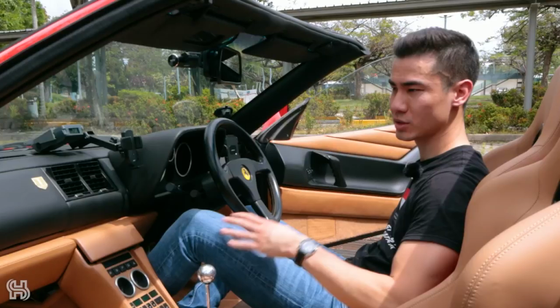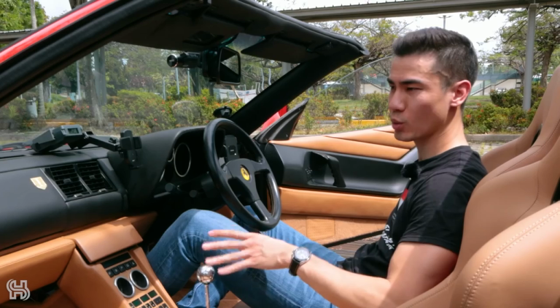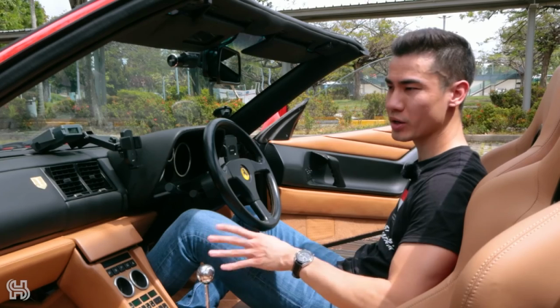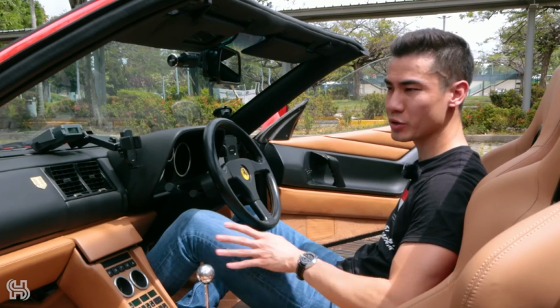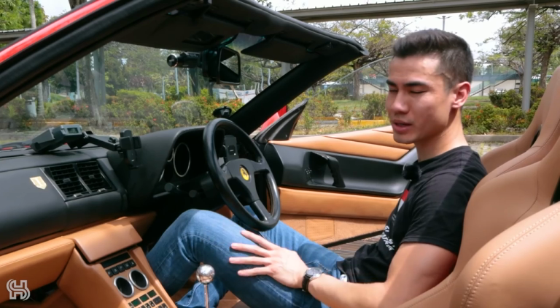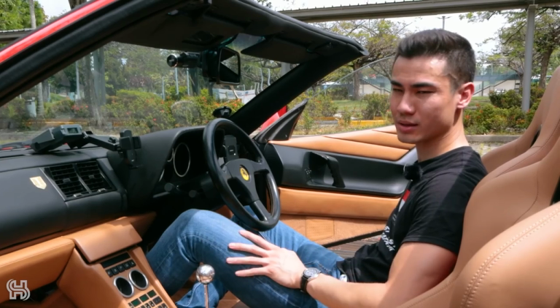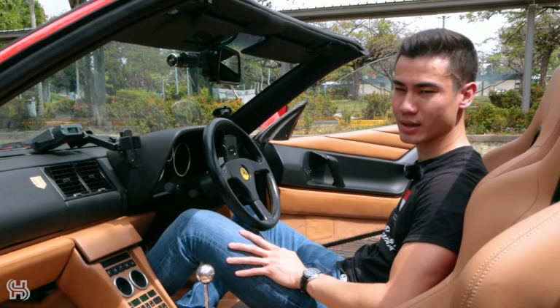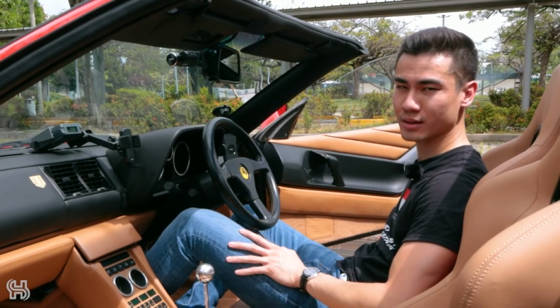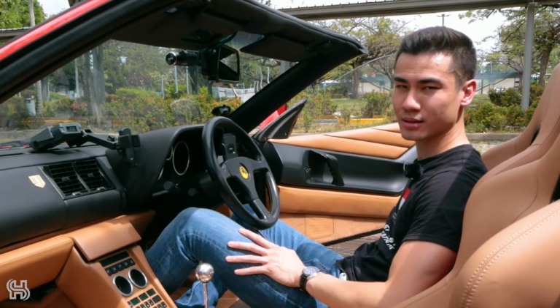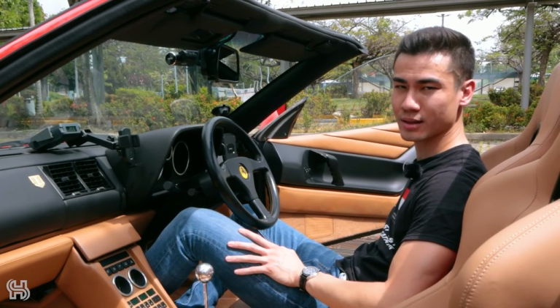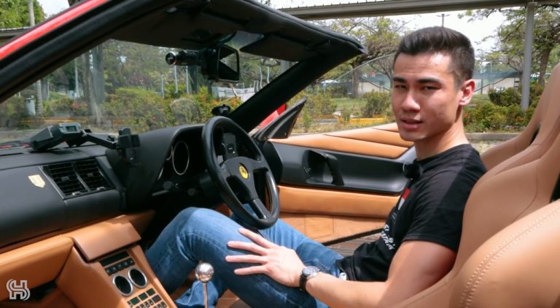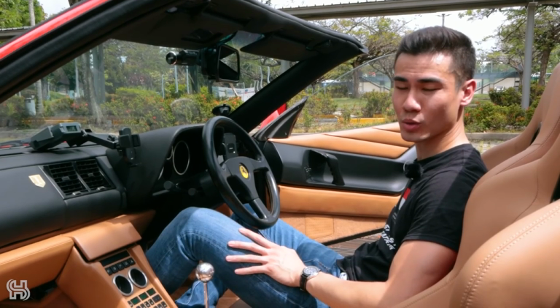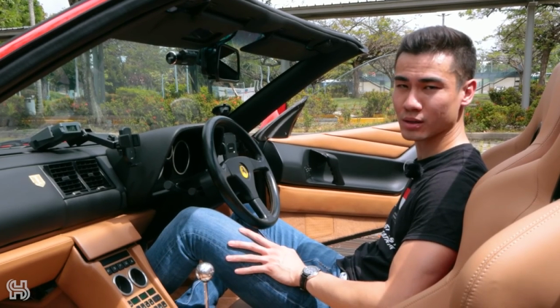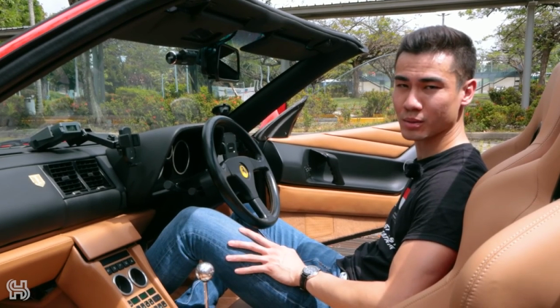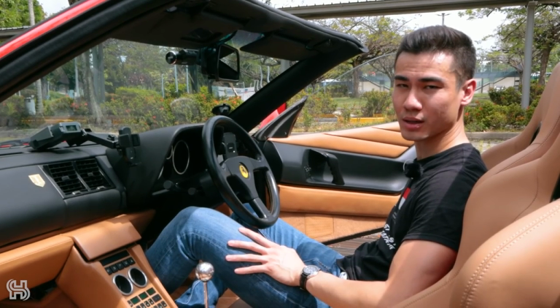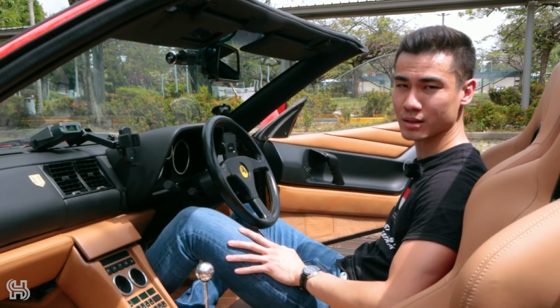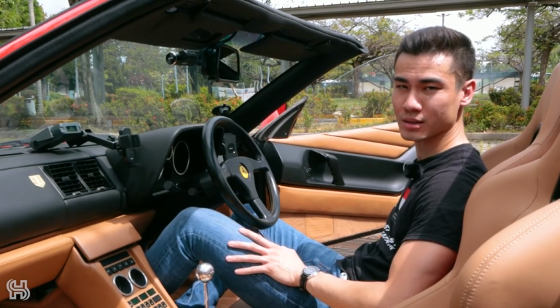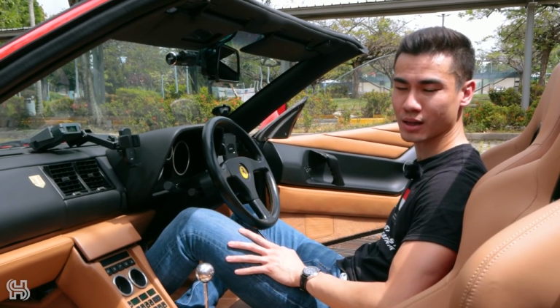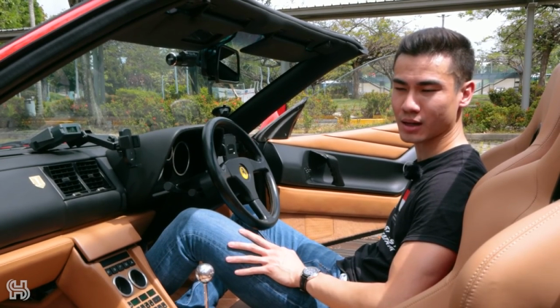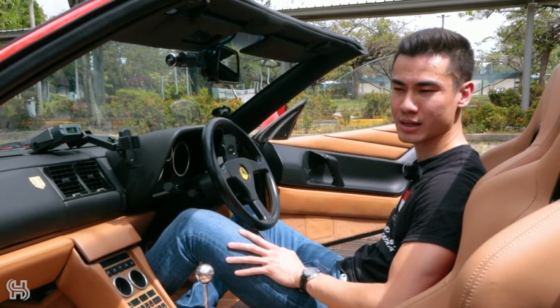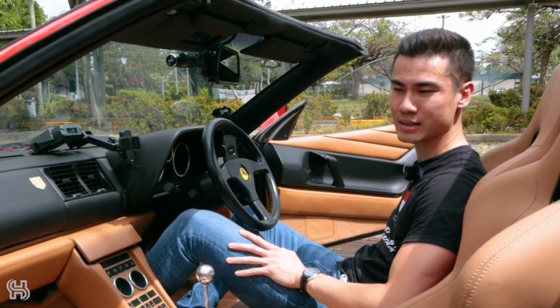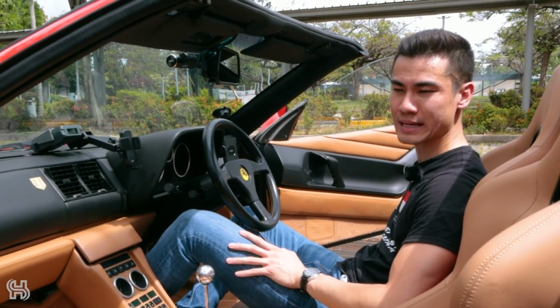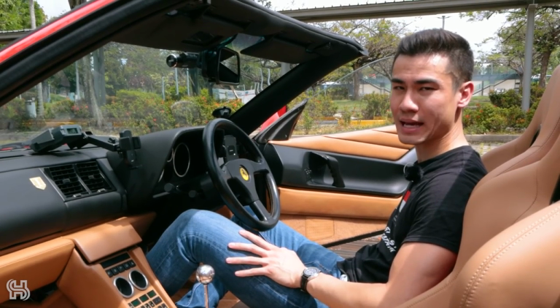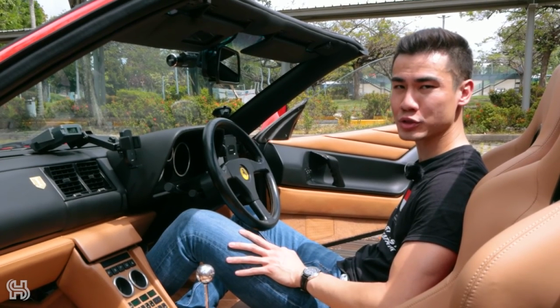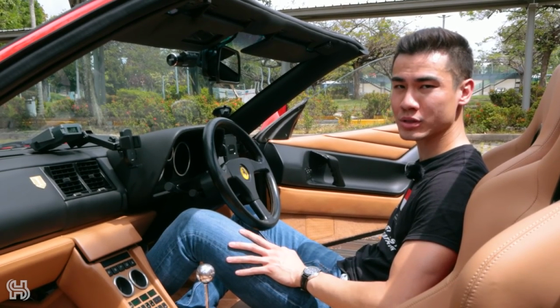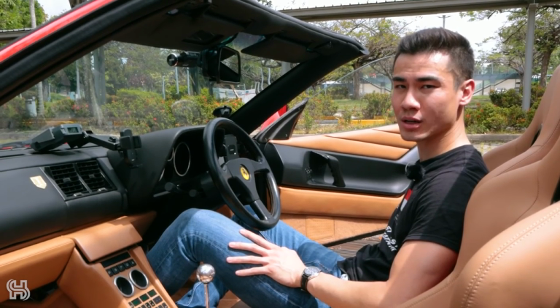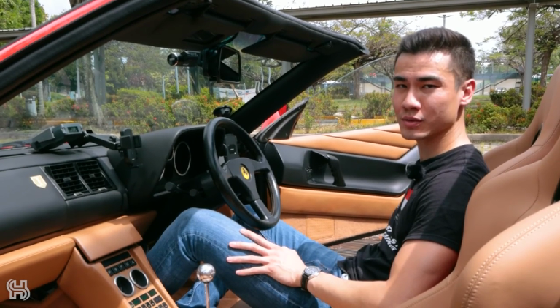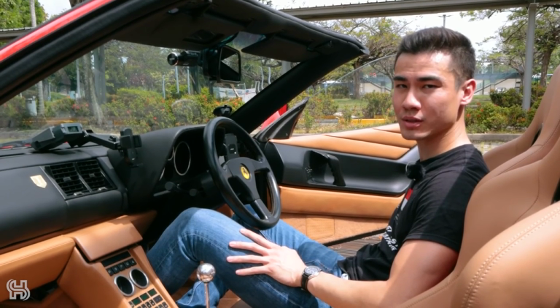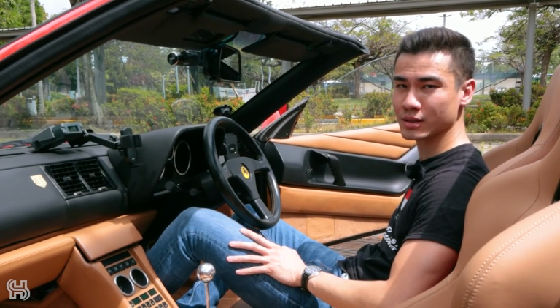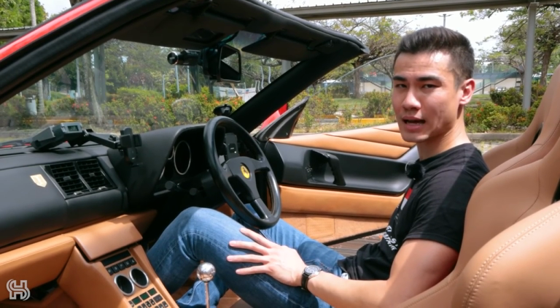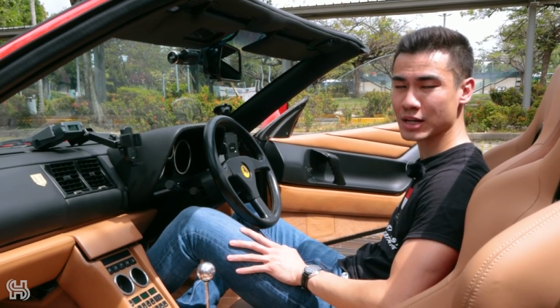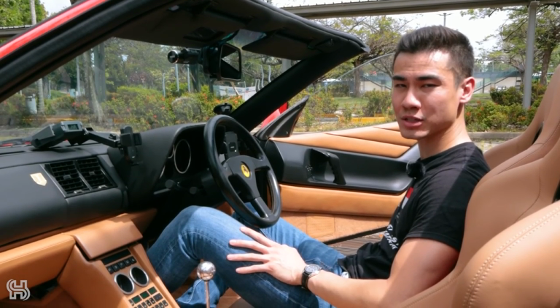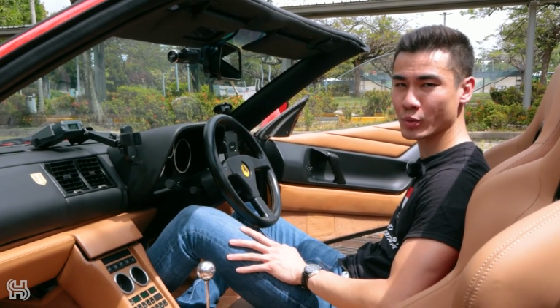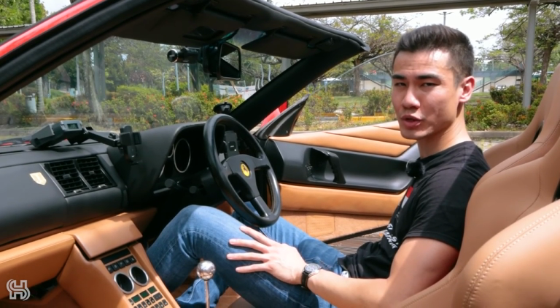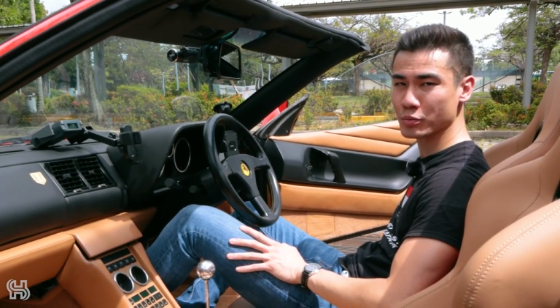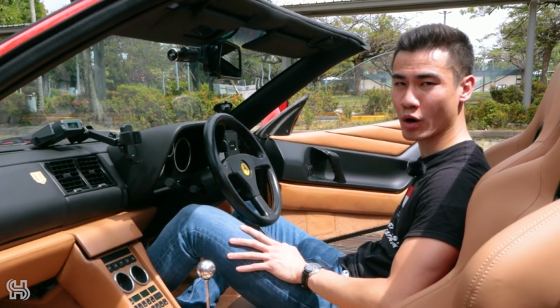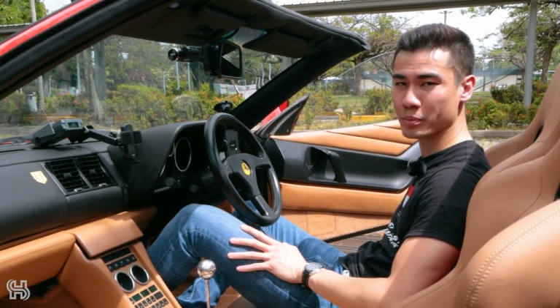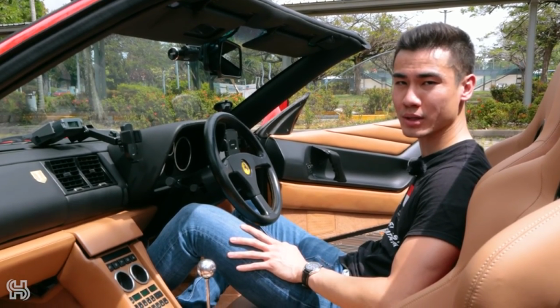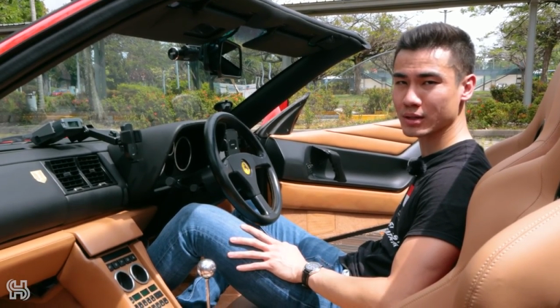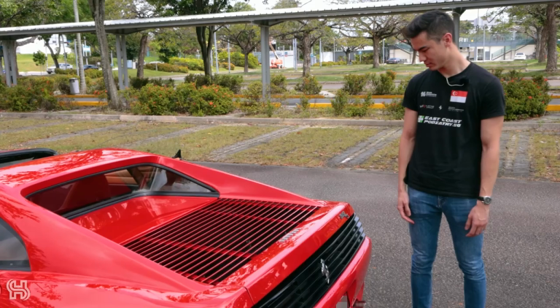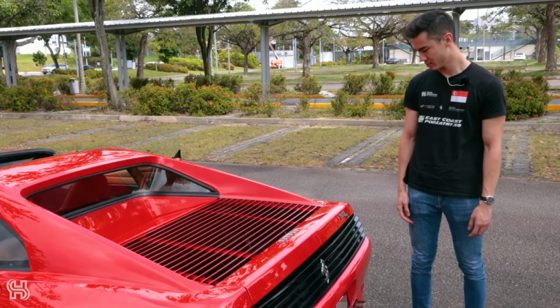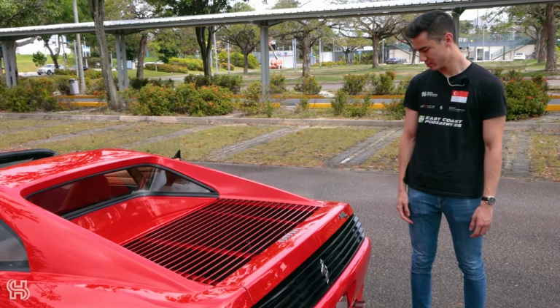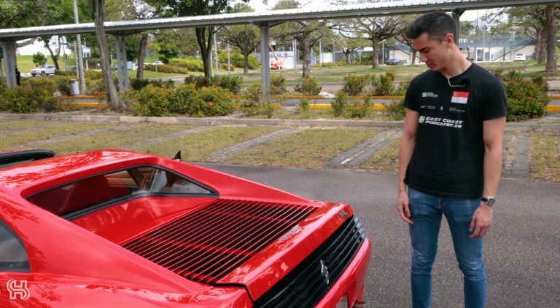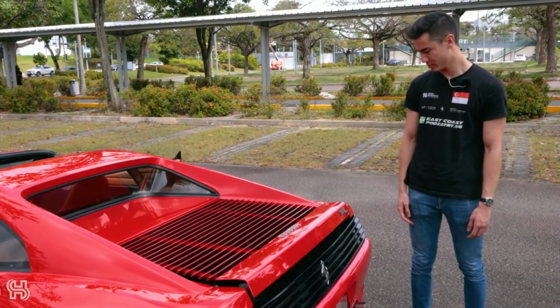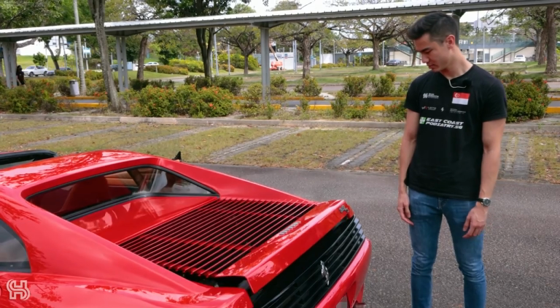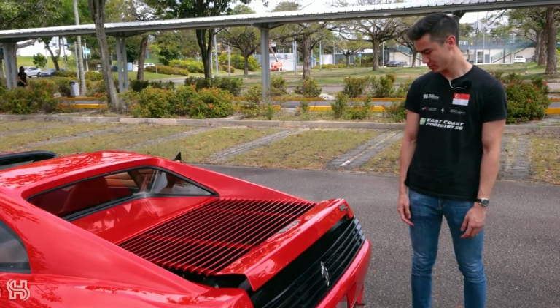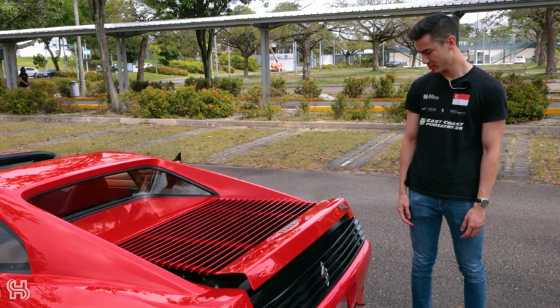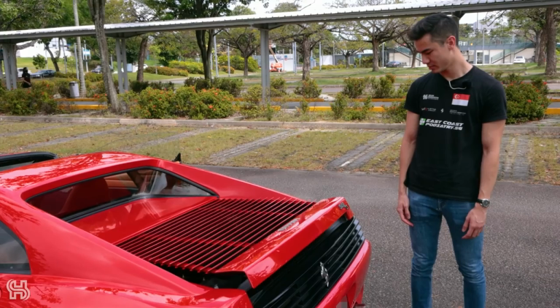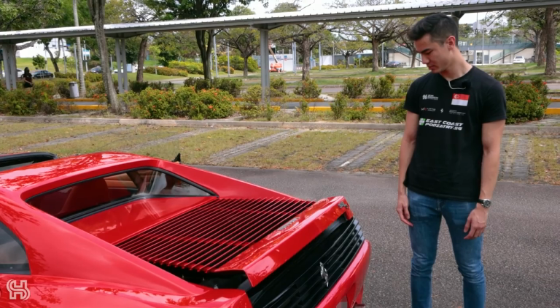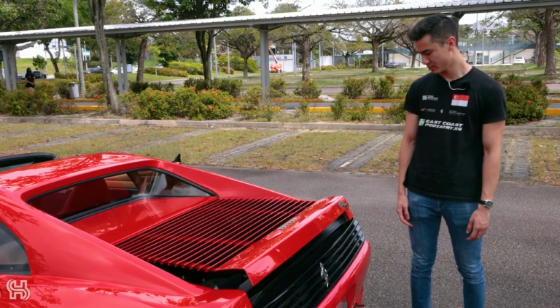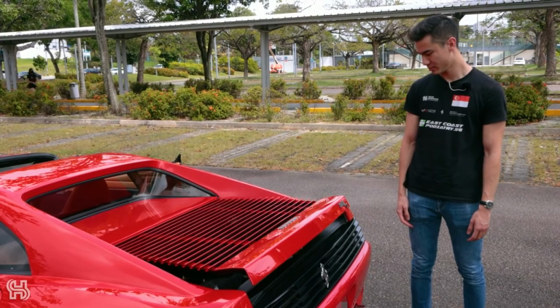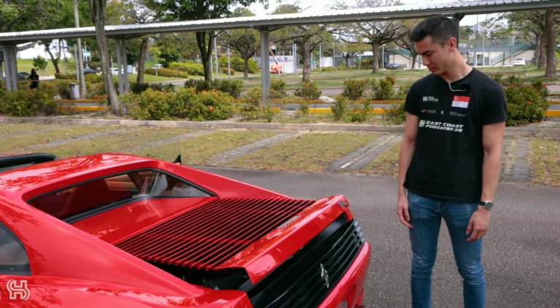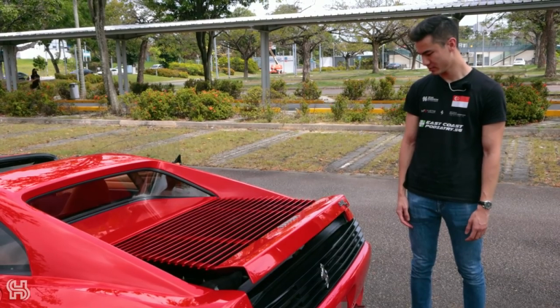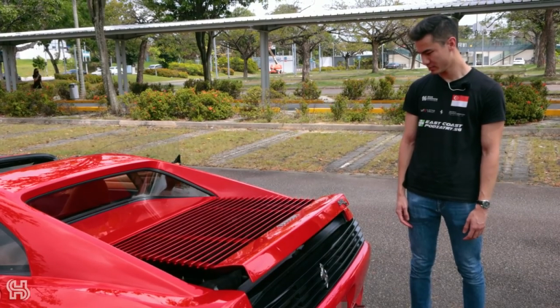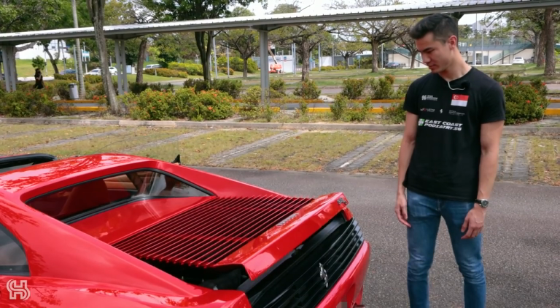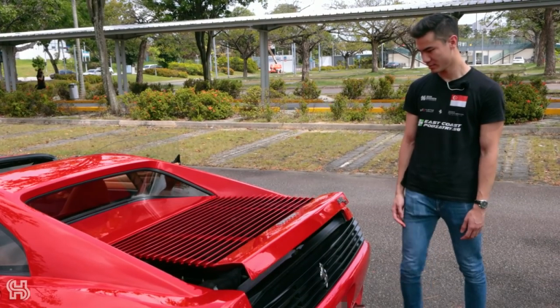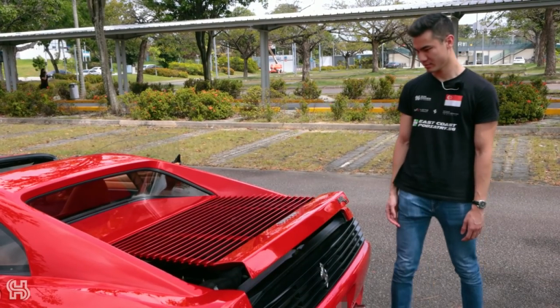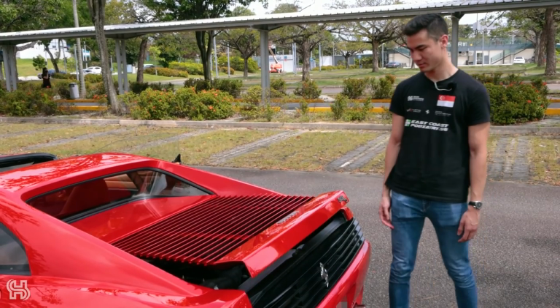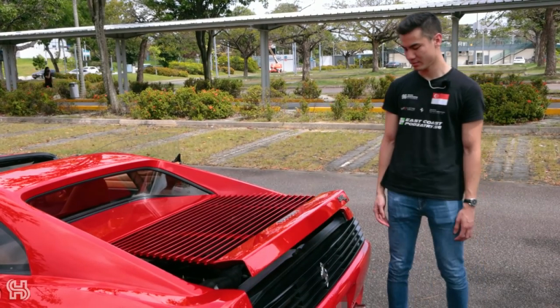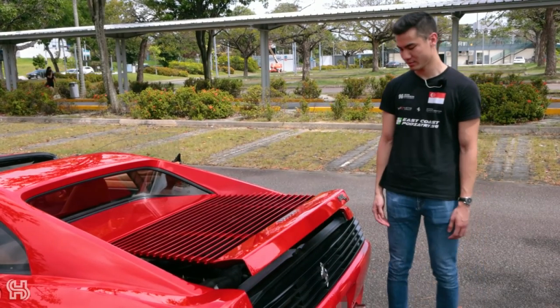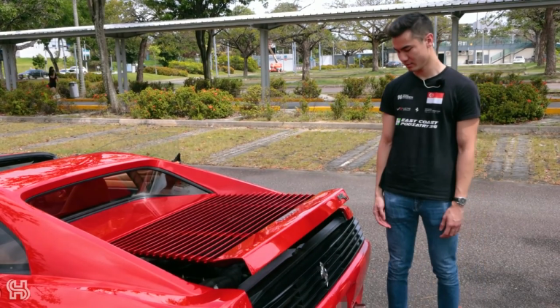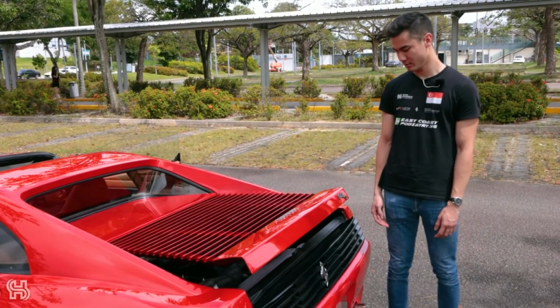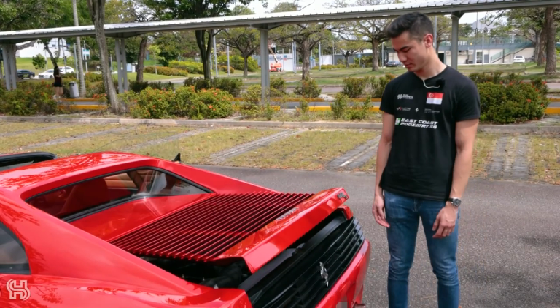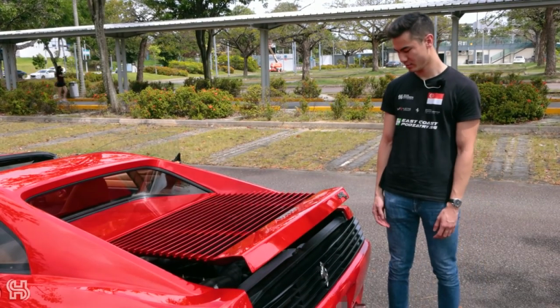One unique thing about this car is the engine cover — when you pop it, it actually opens up automatically, so you don't need to lift it.